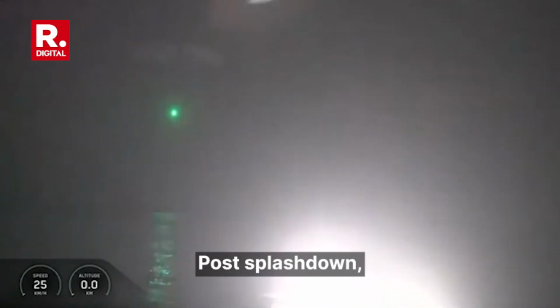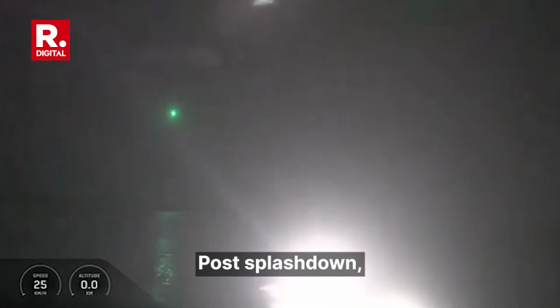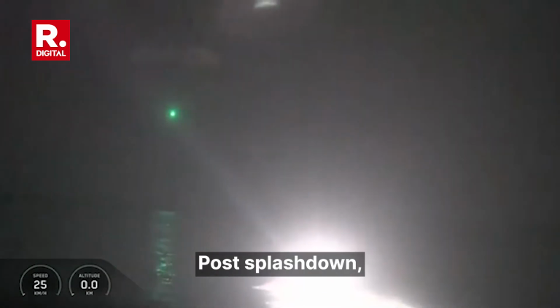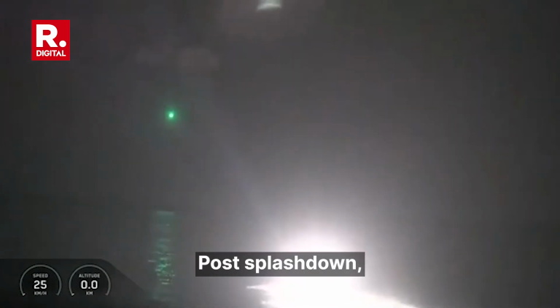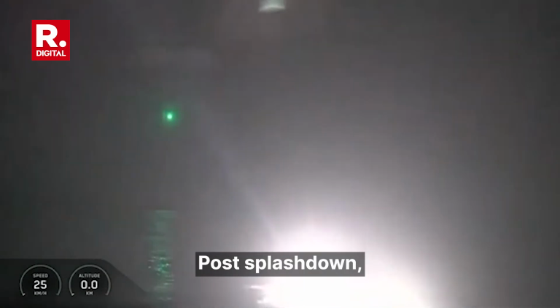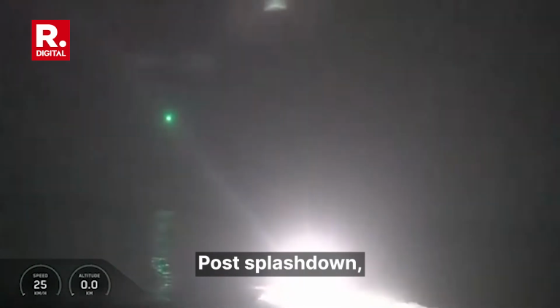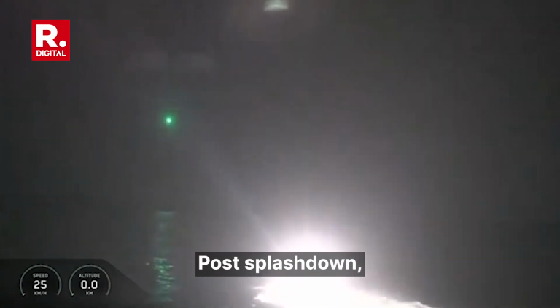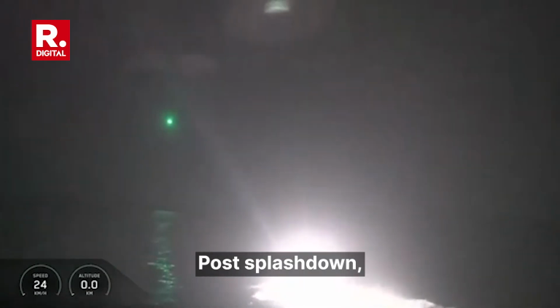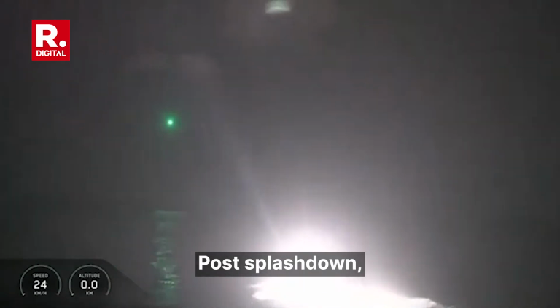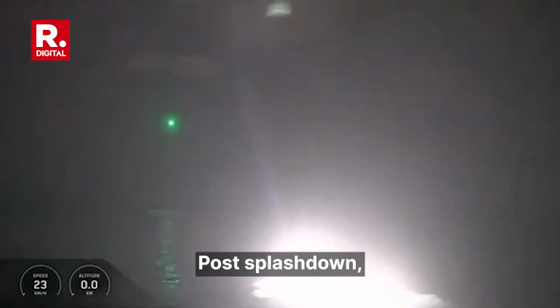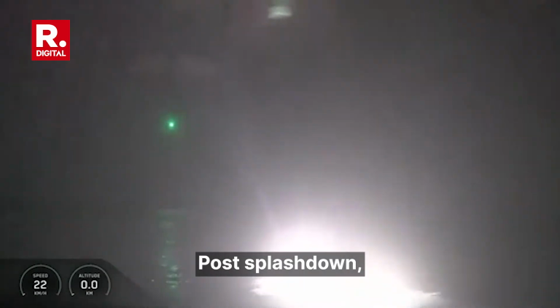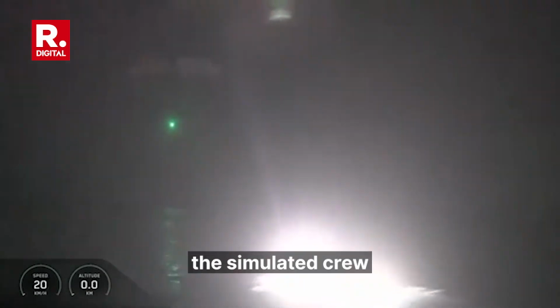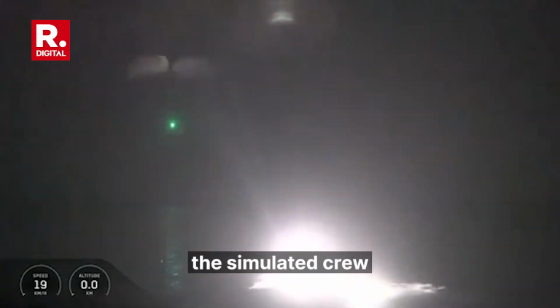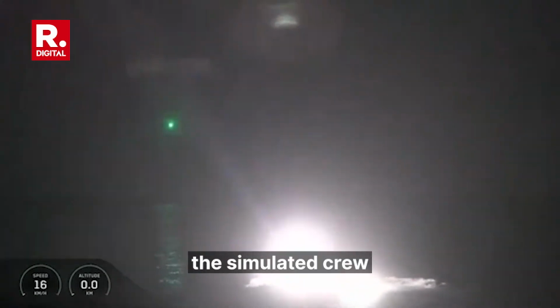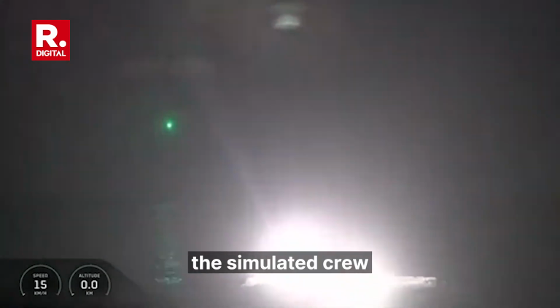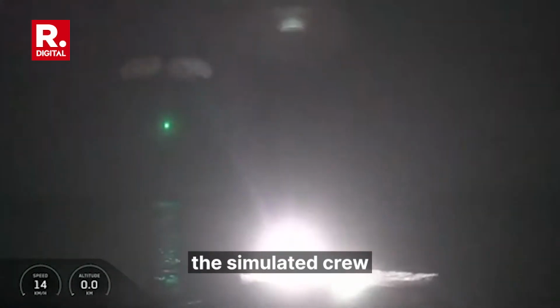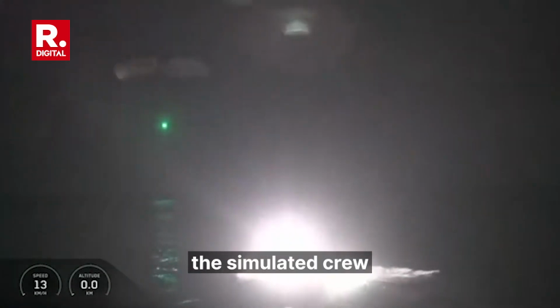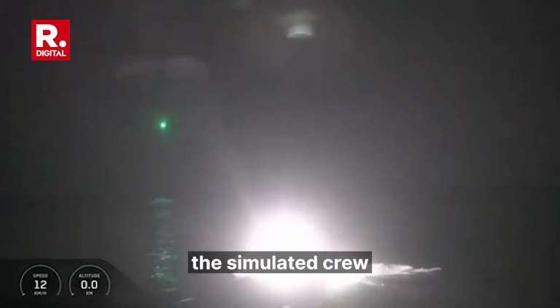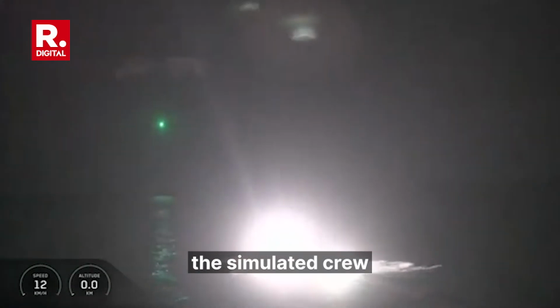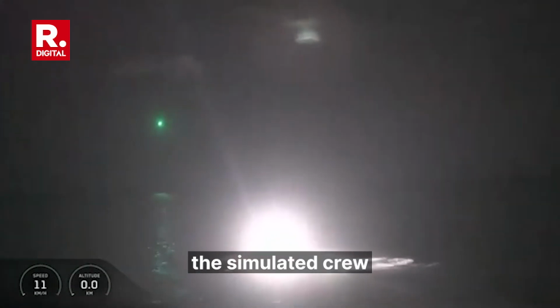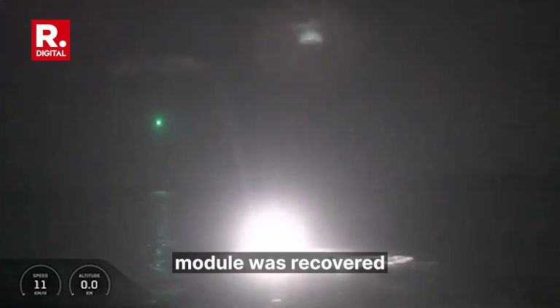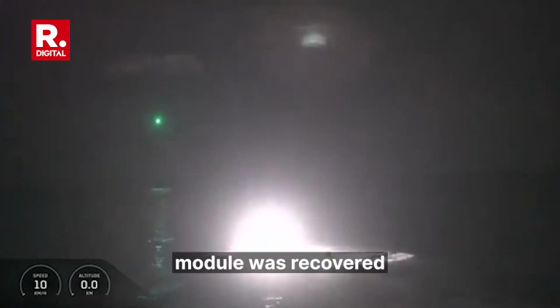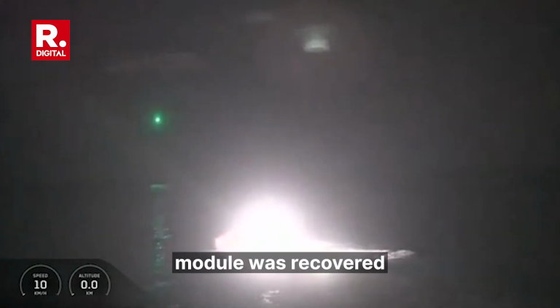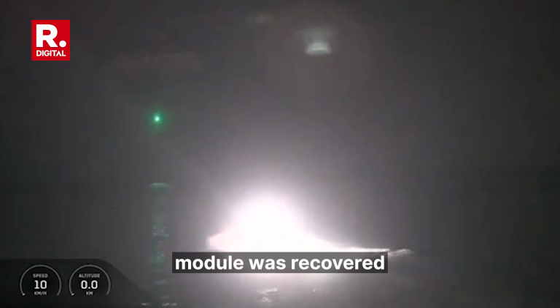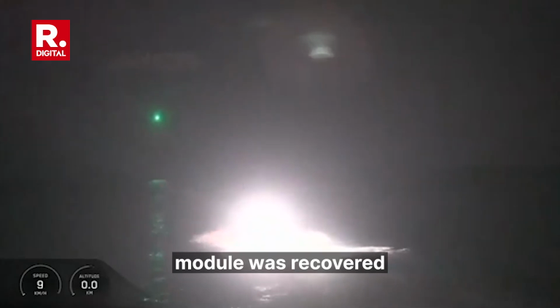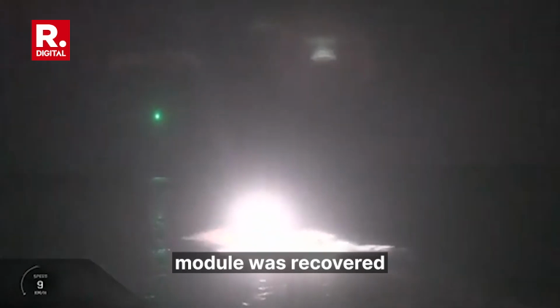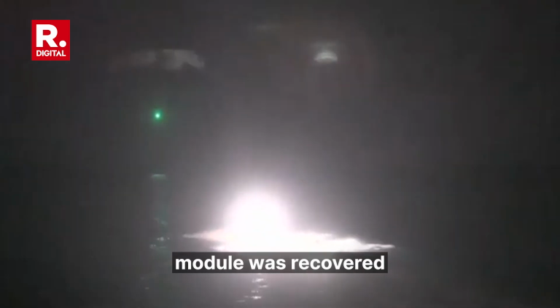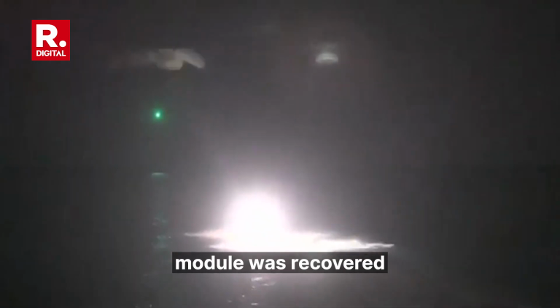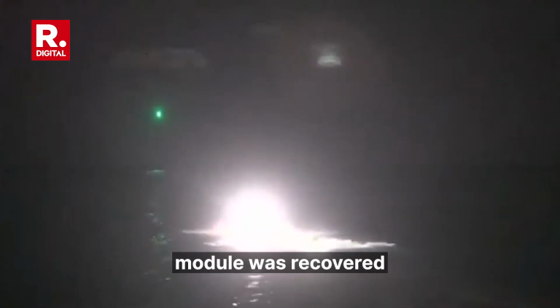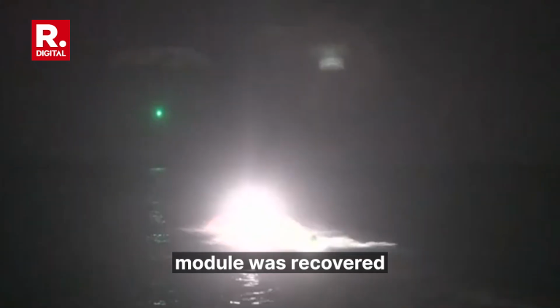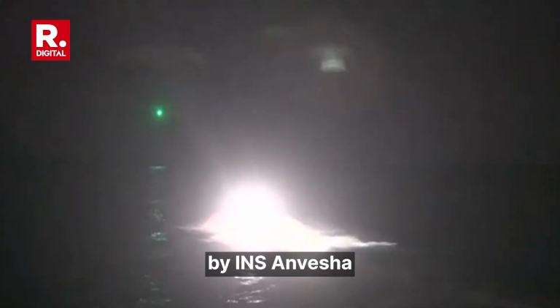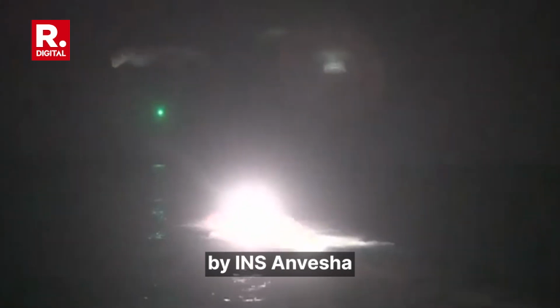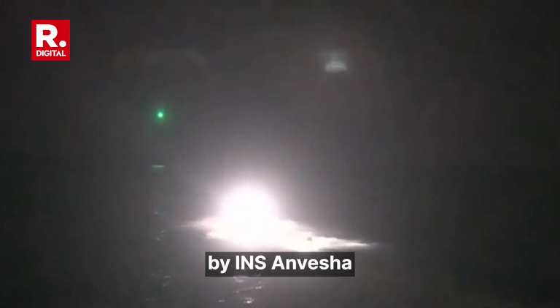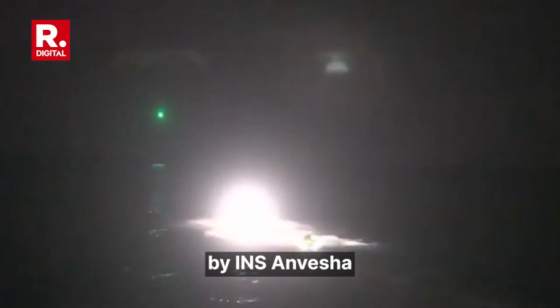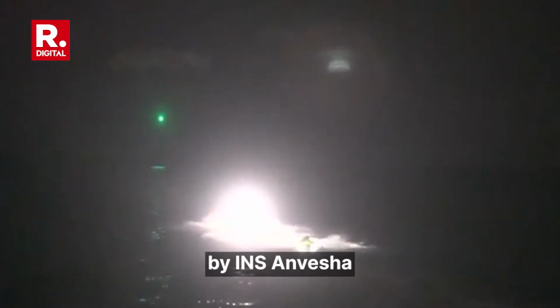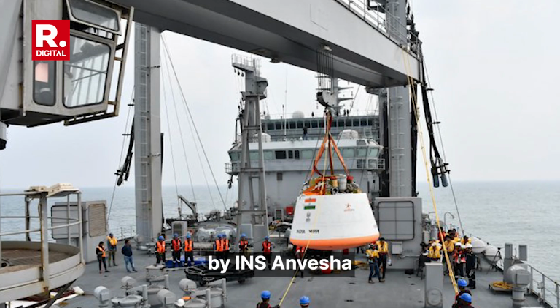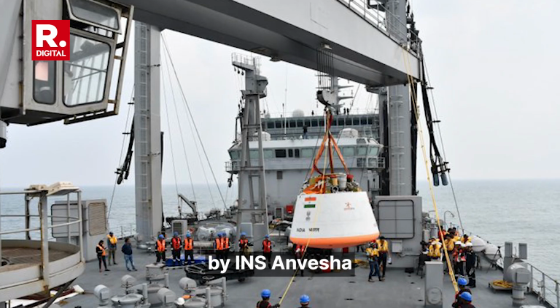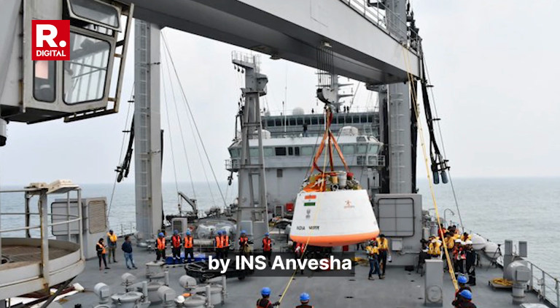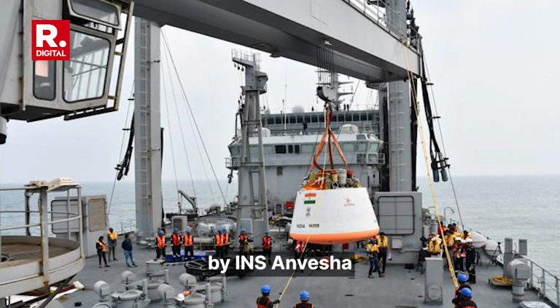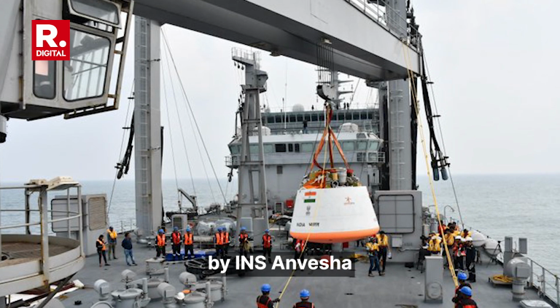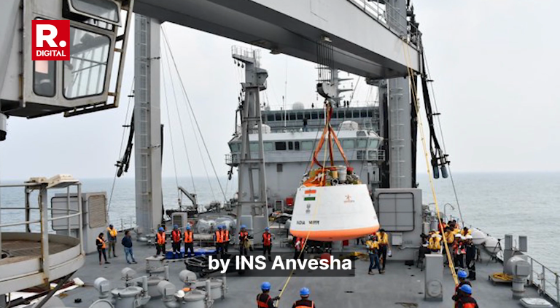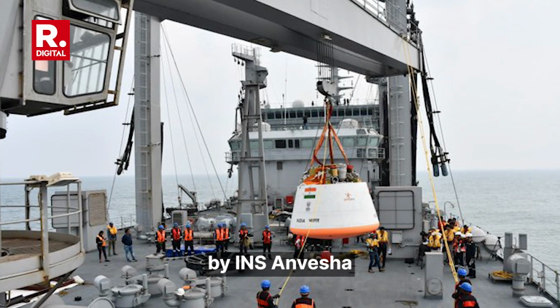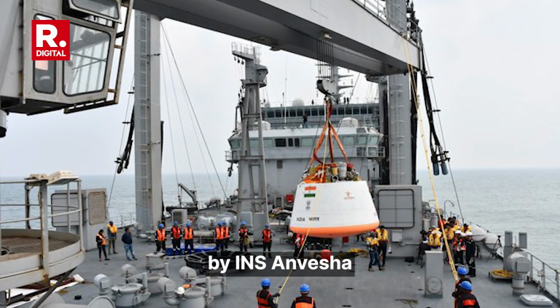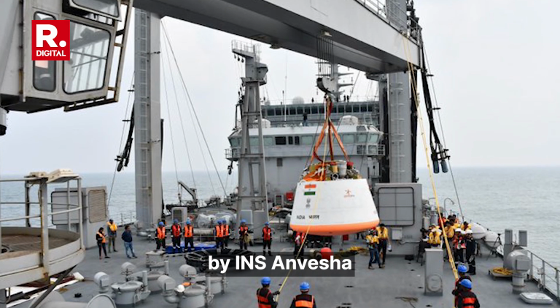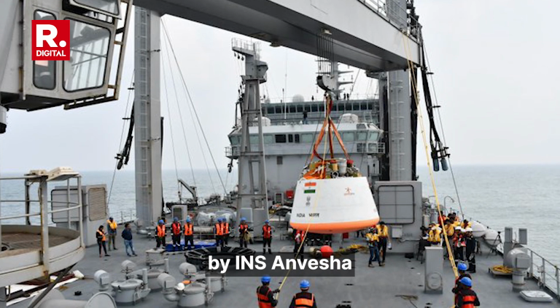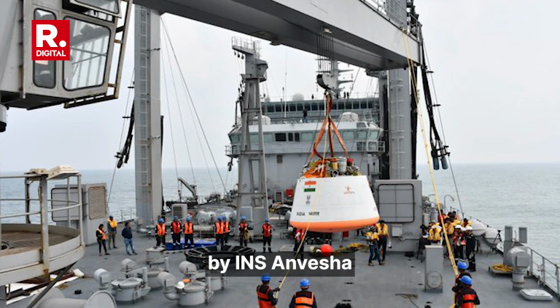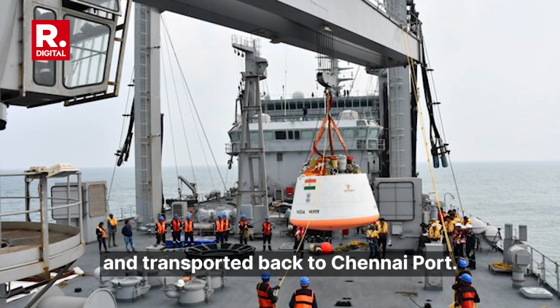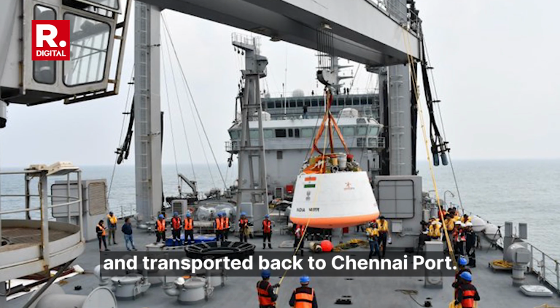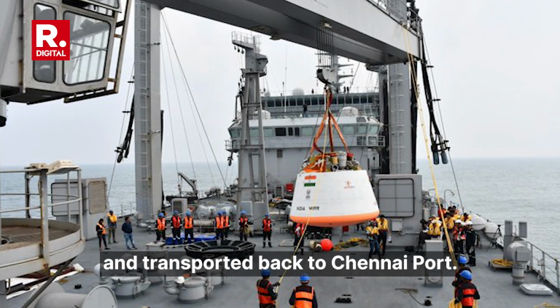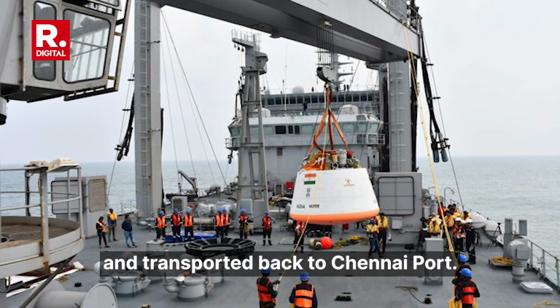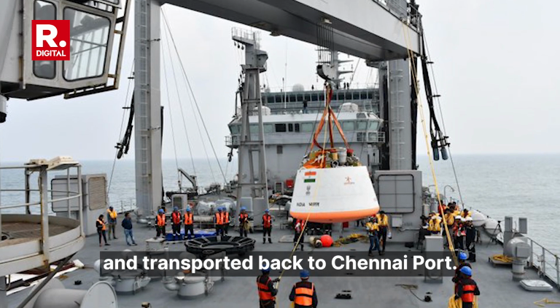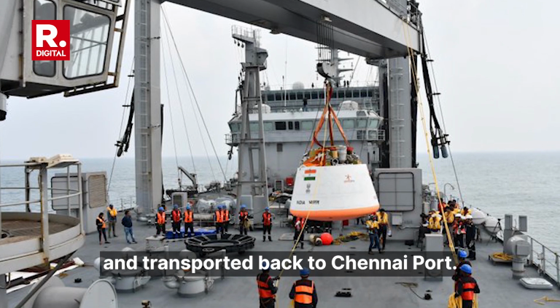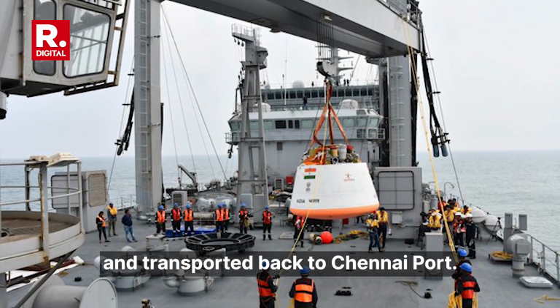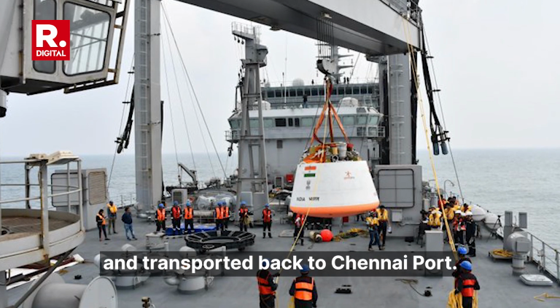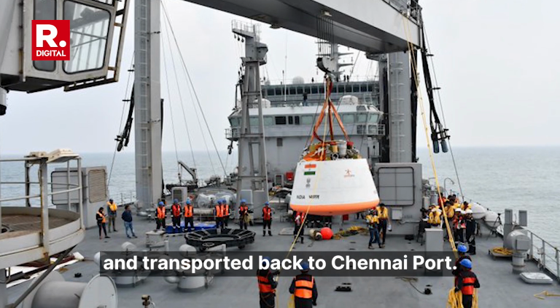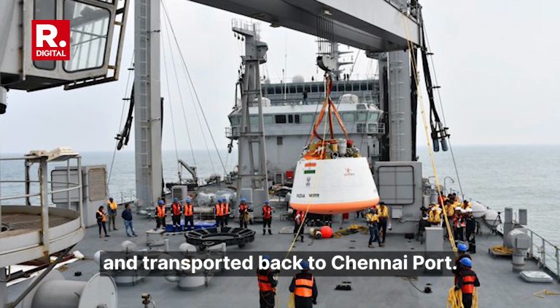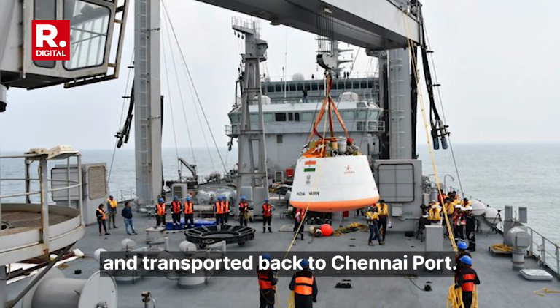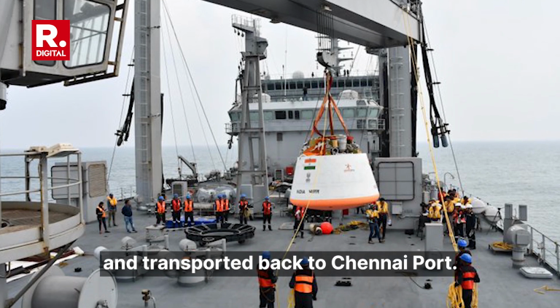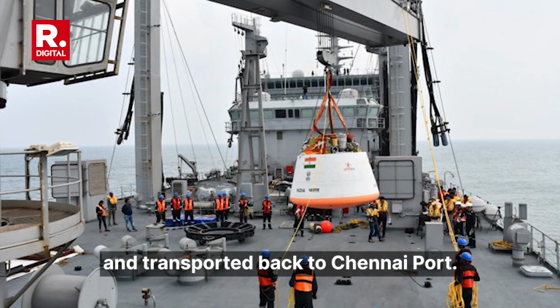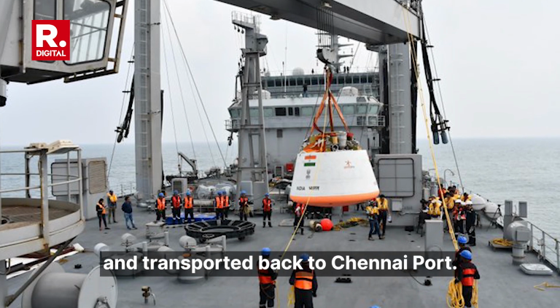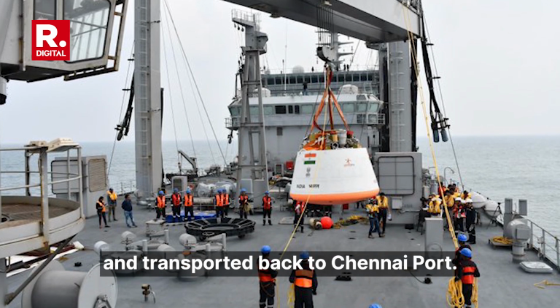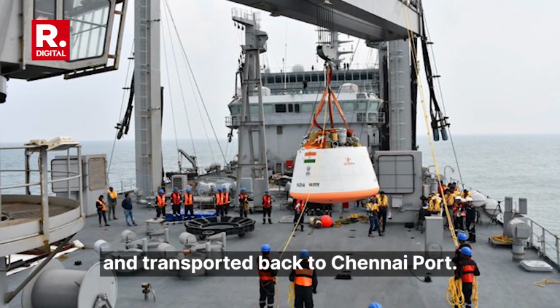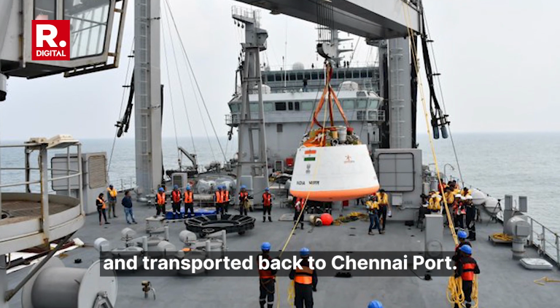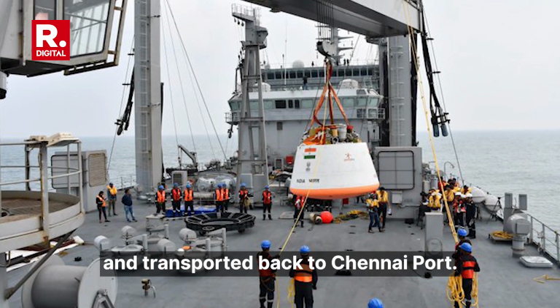Post-splashdown, the simulated crew module was recovered by INS Anvesha and transported back to Chennai port.